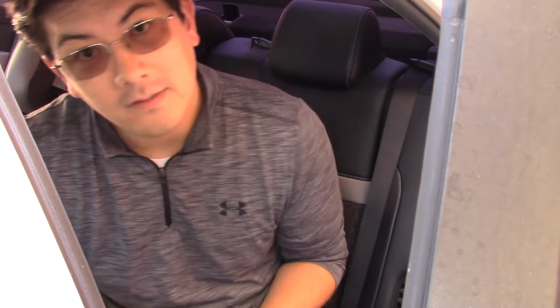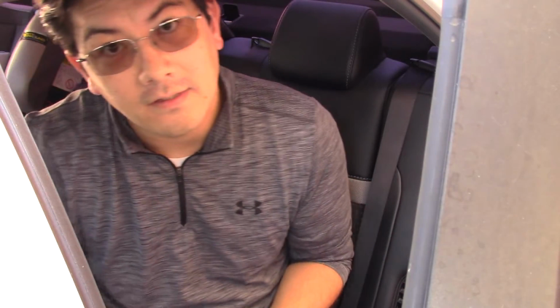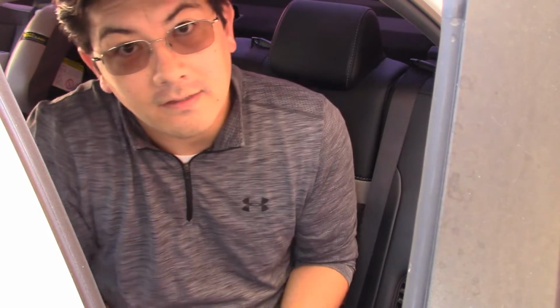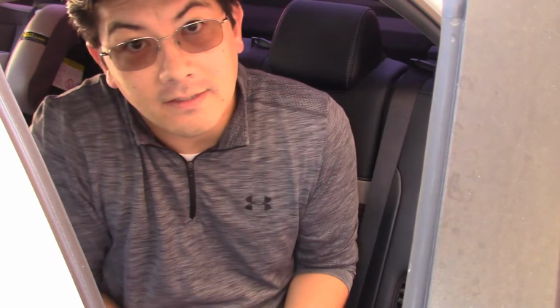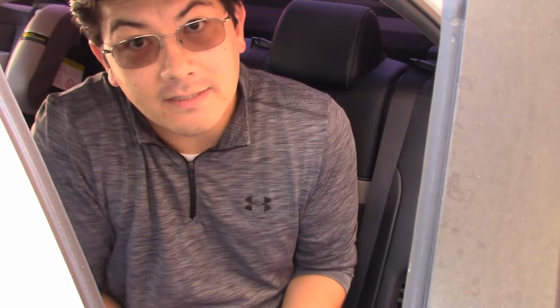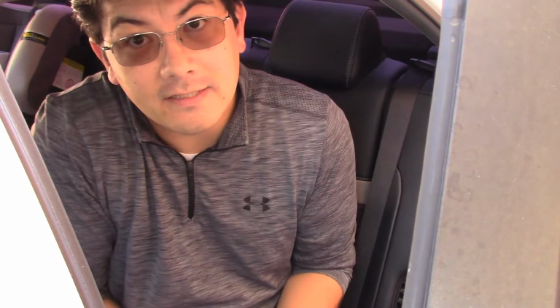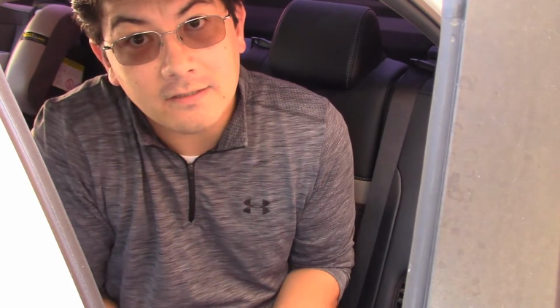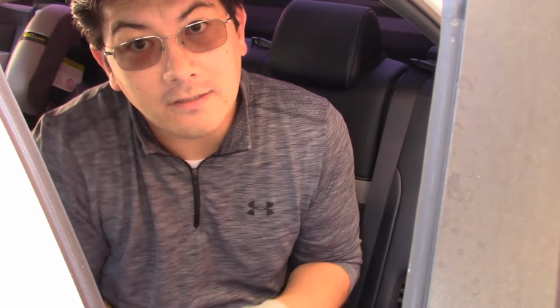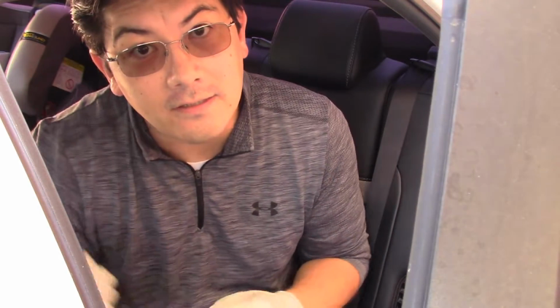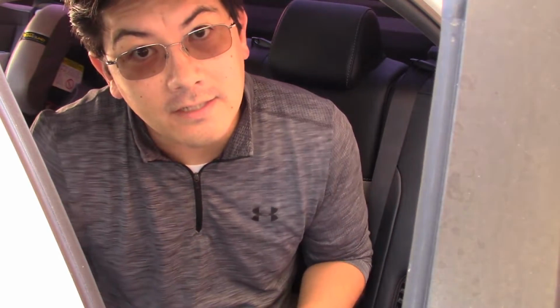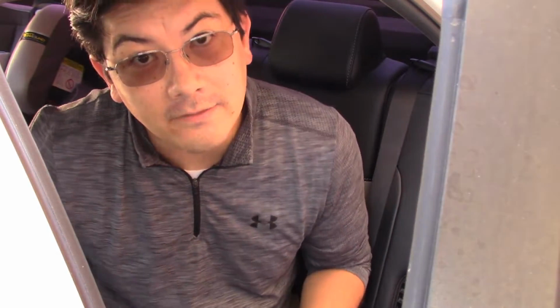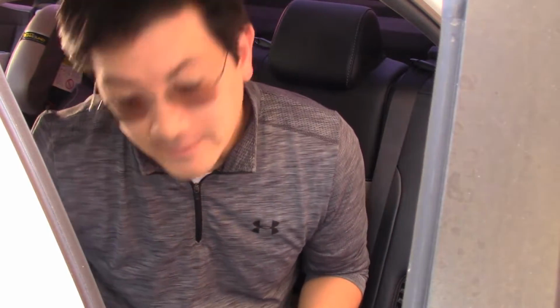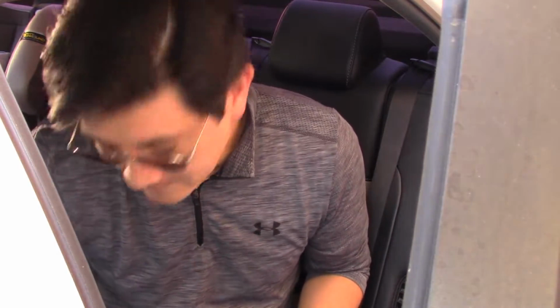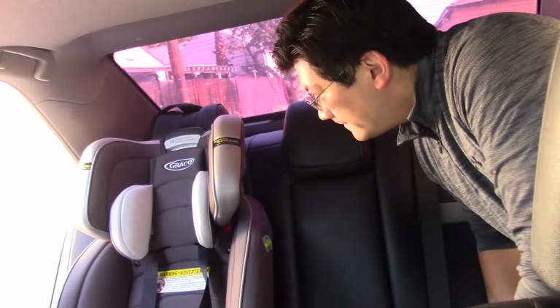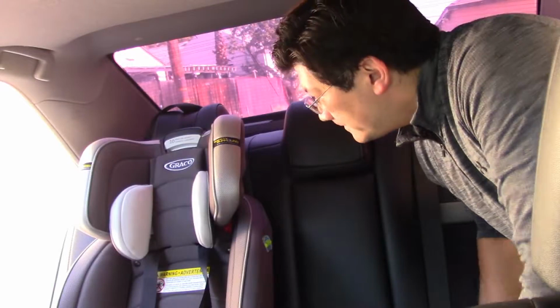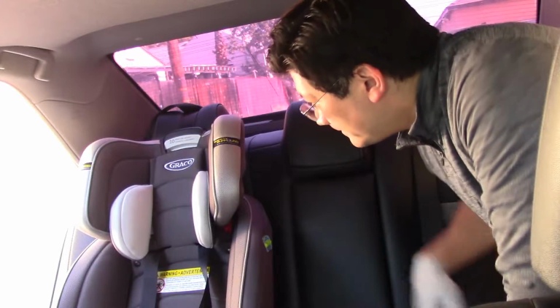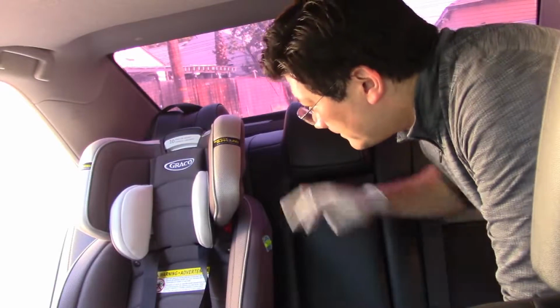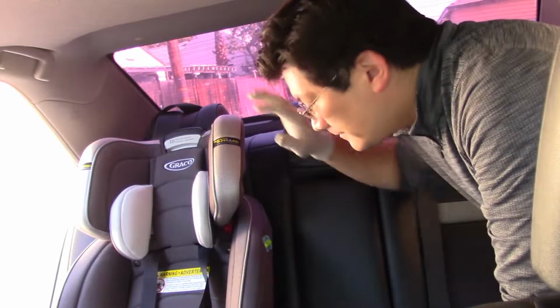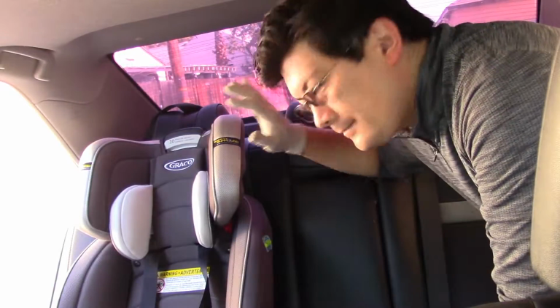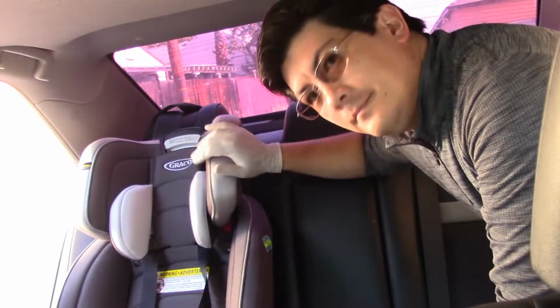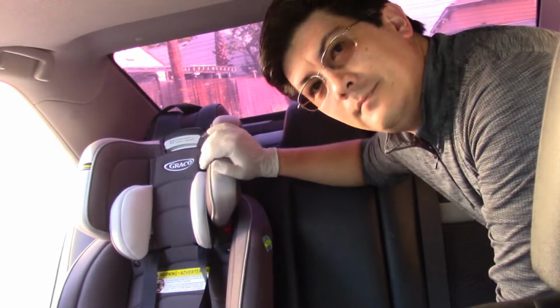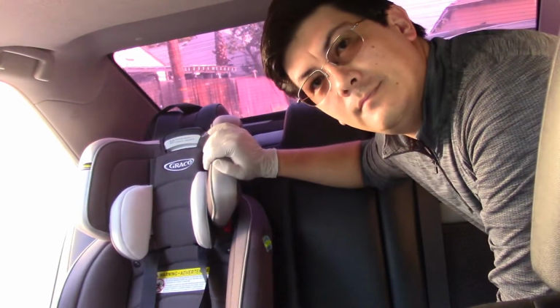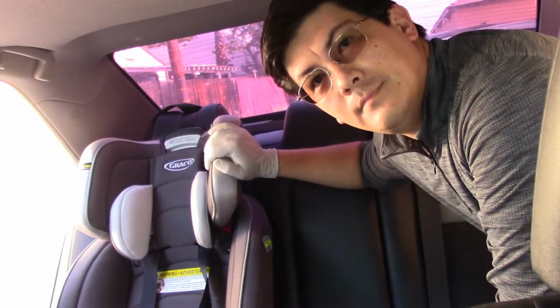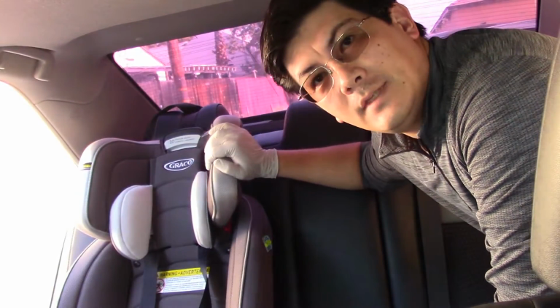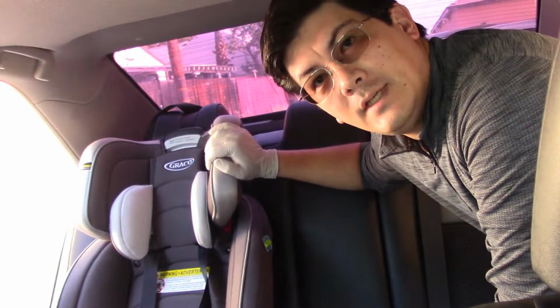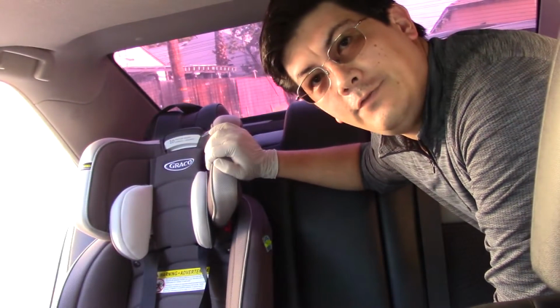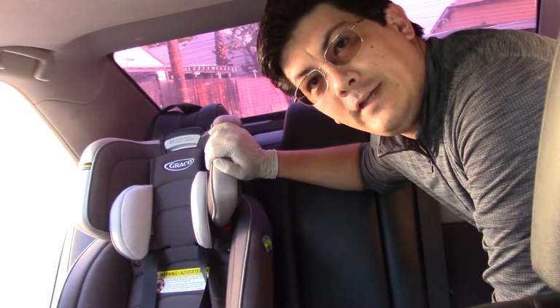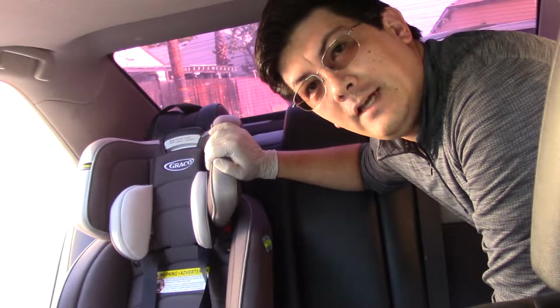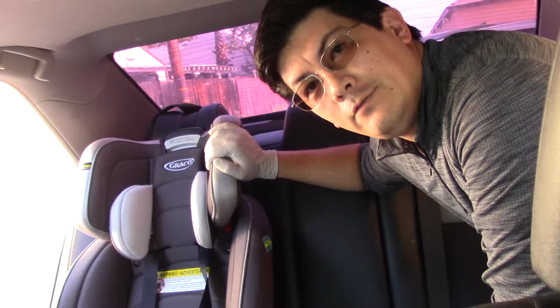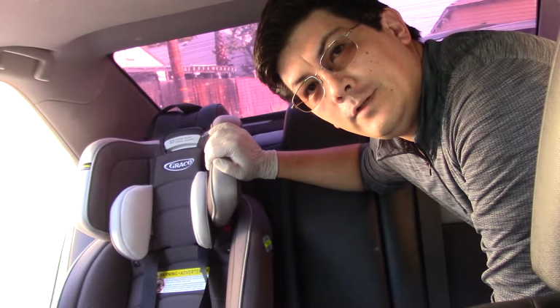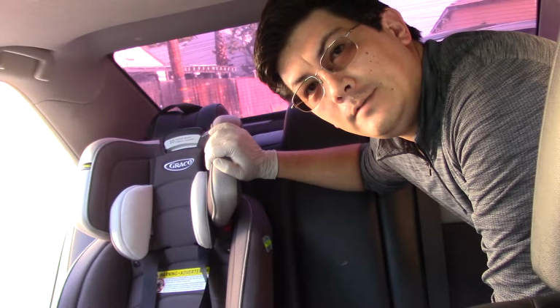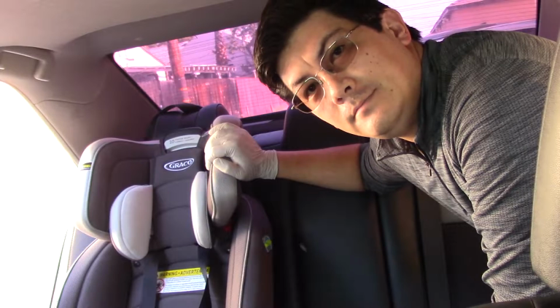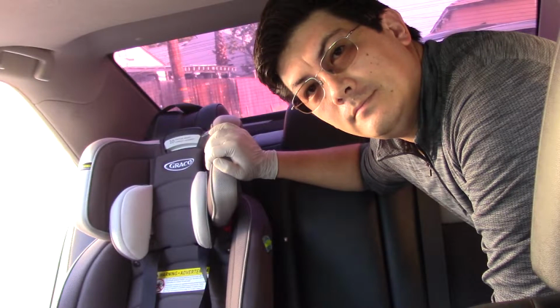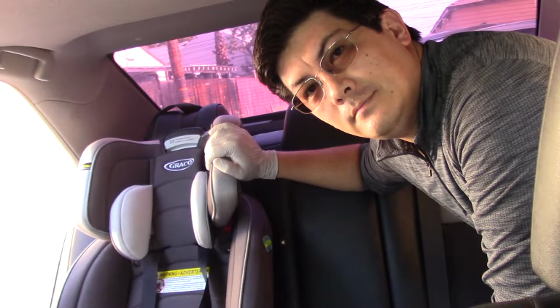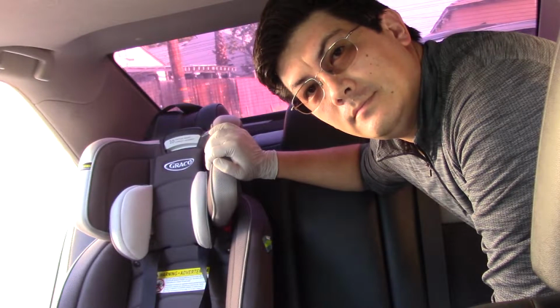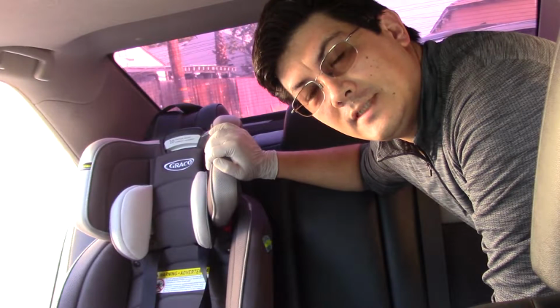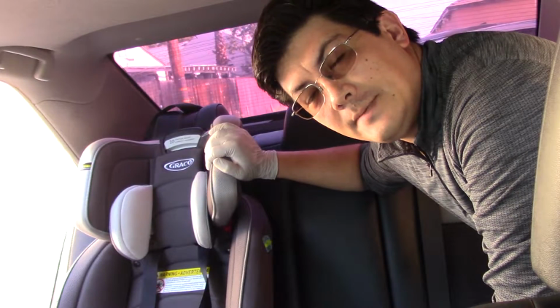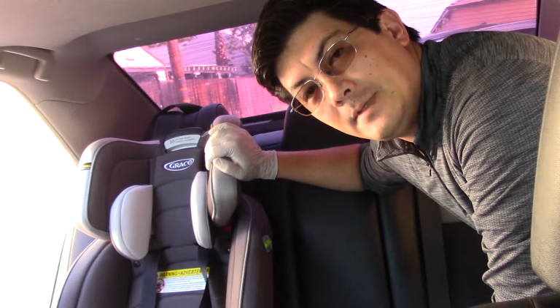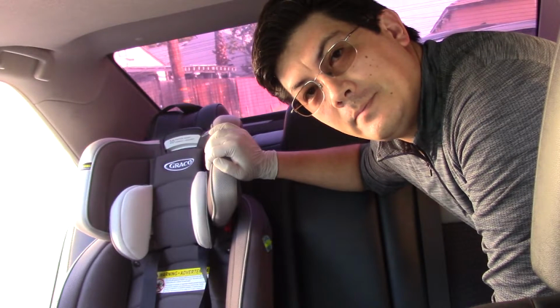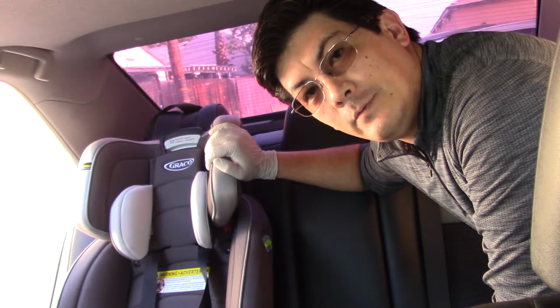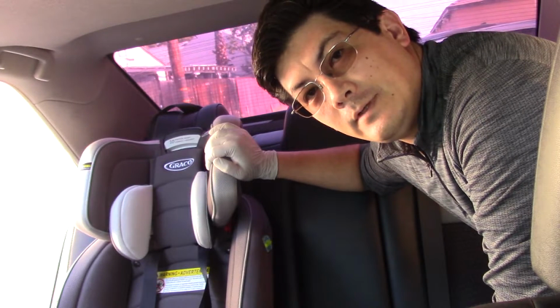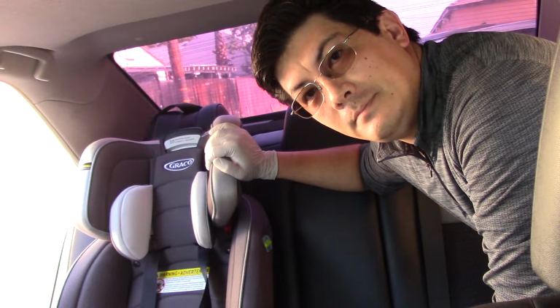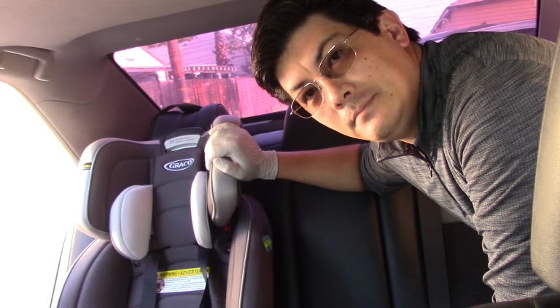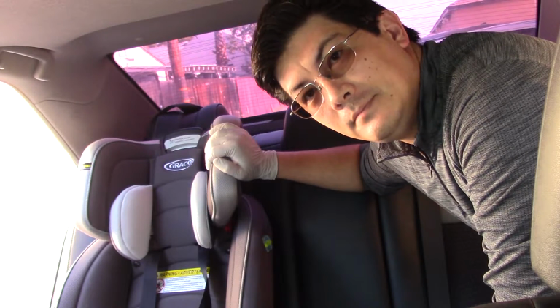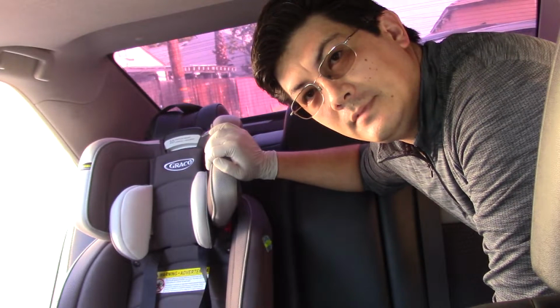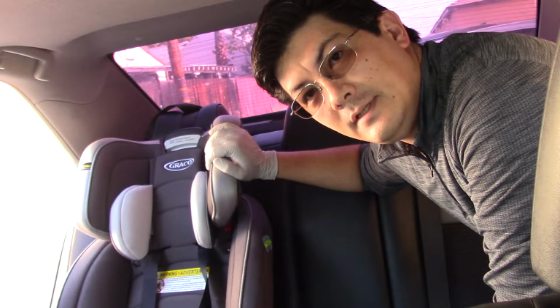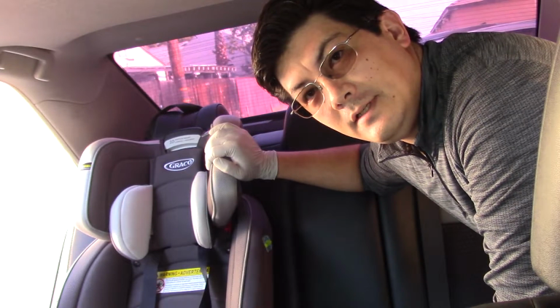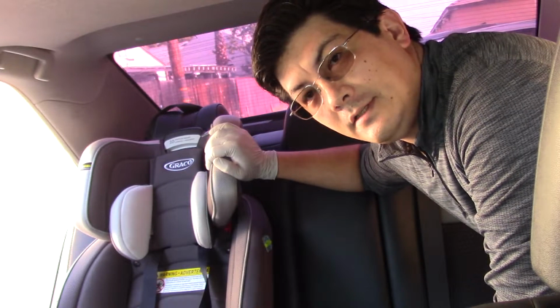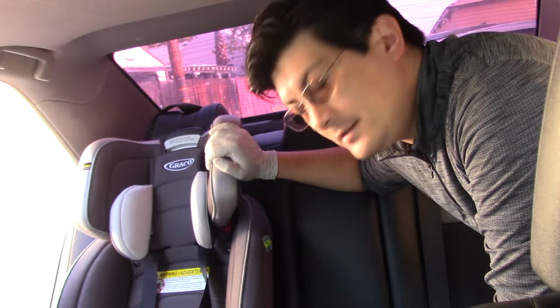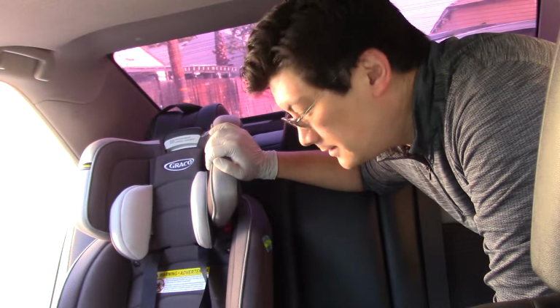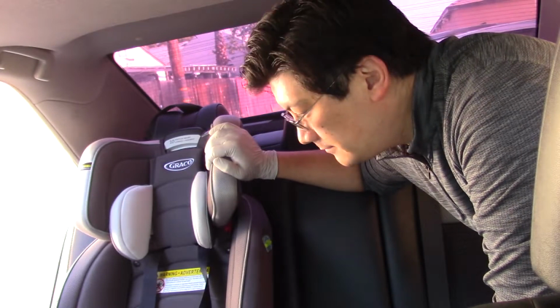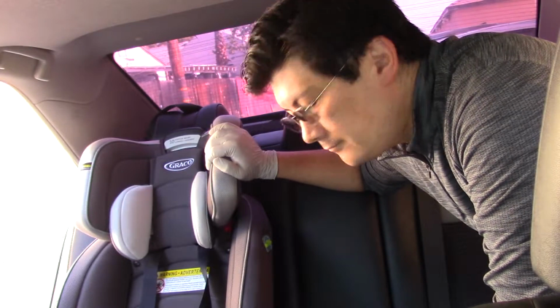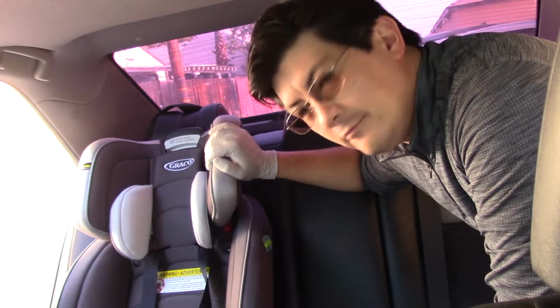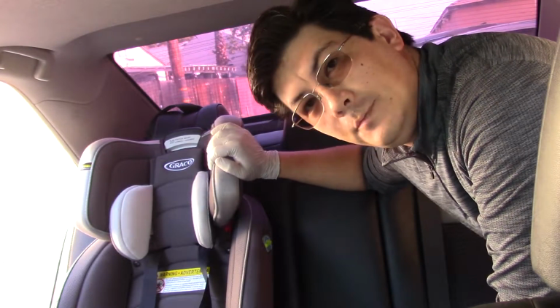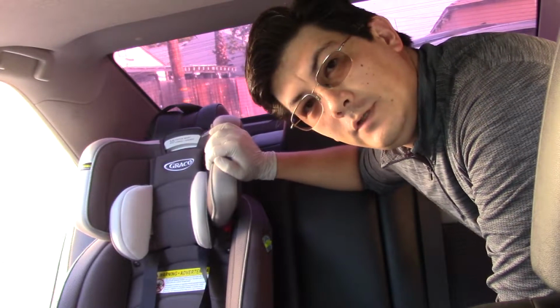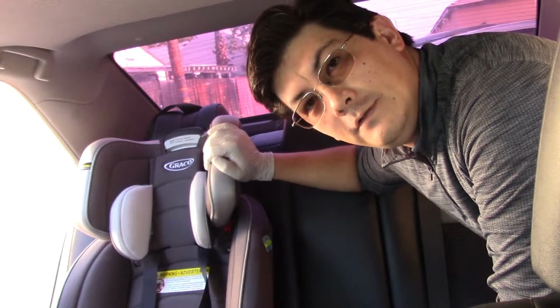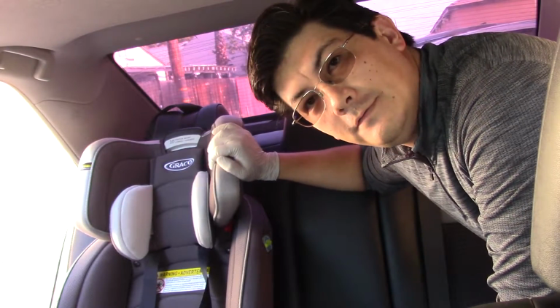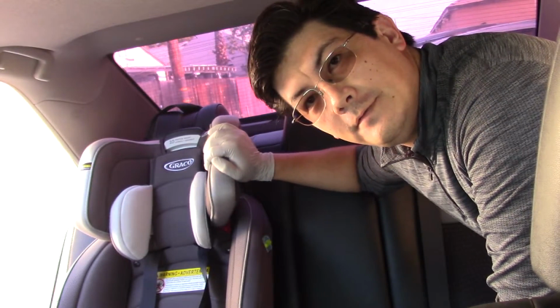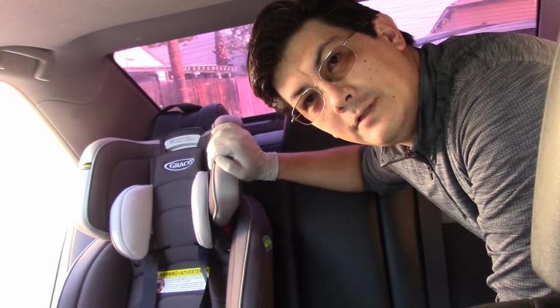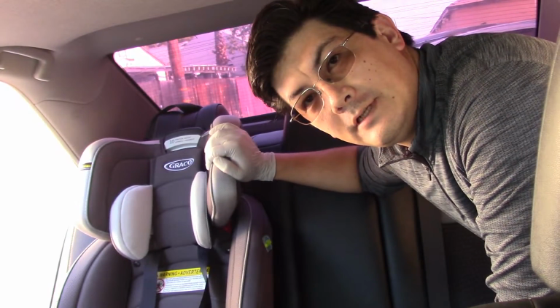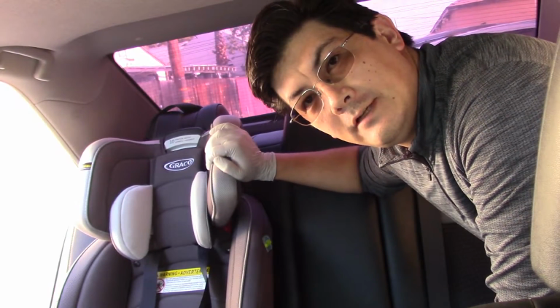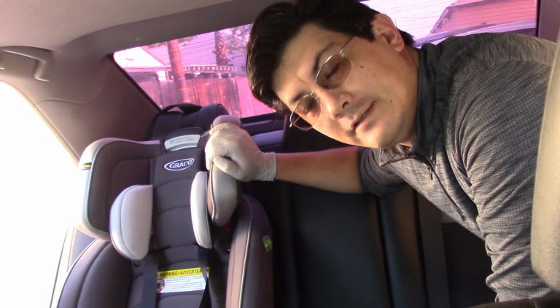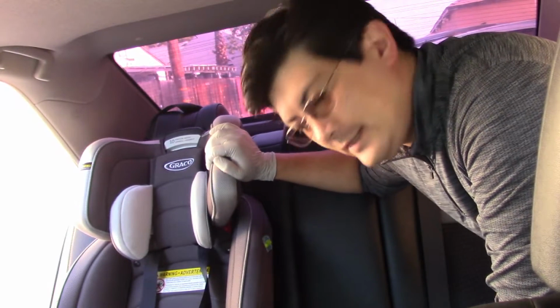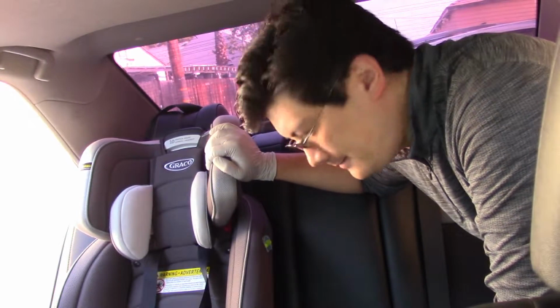Let's get started. Step number one: if you have one, remove your child's seat.